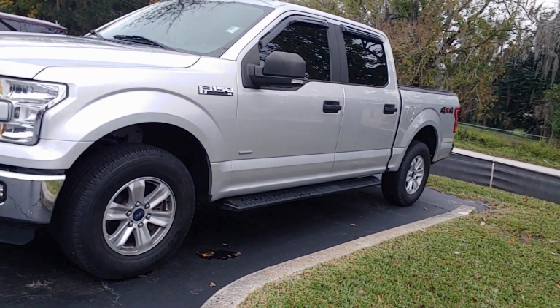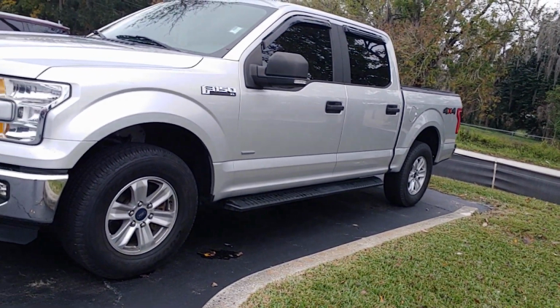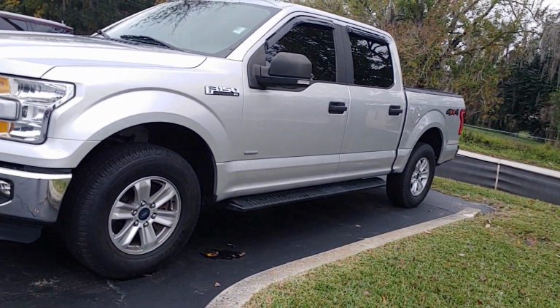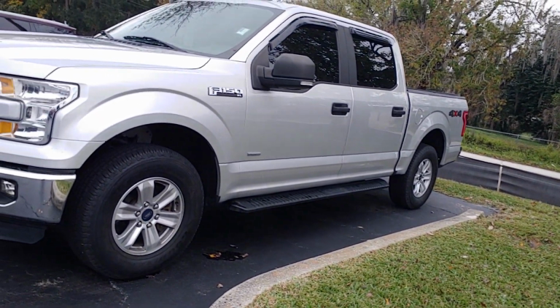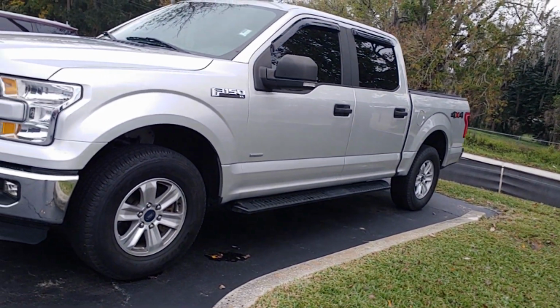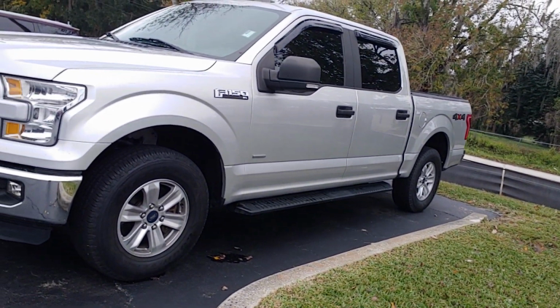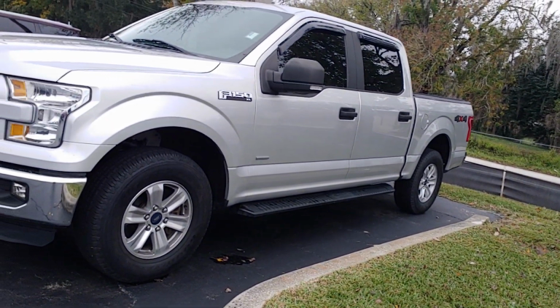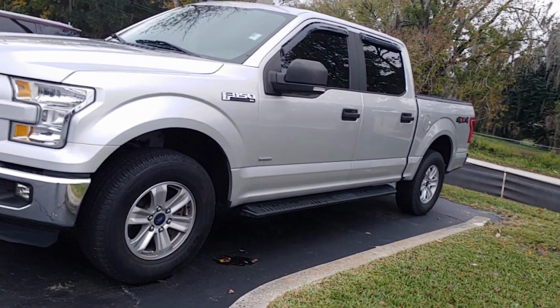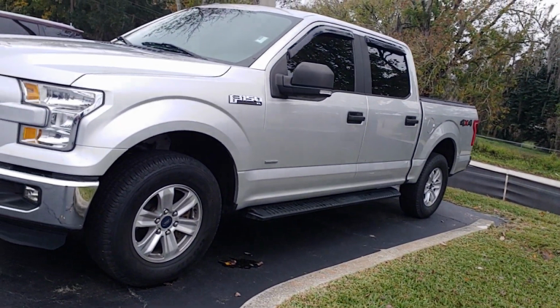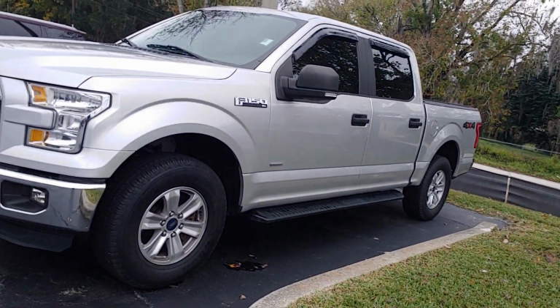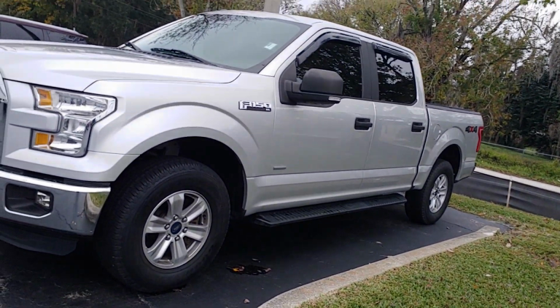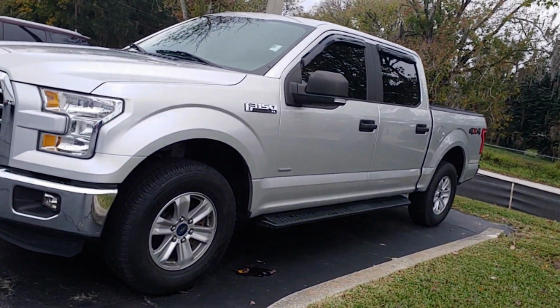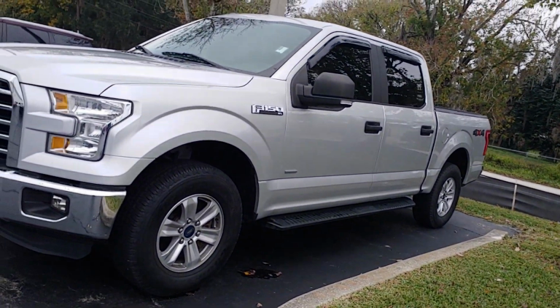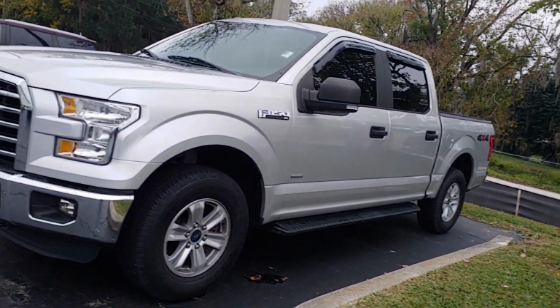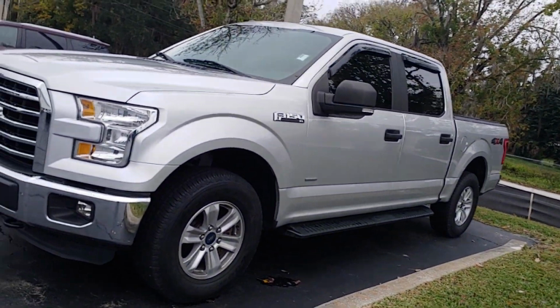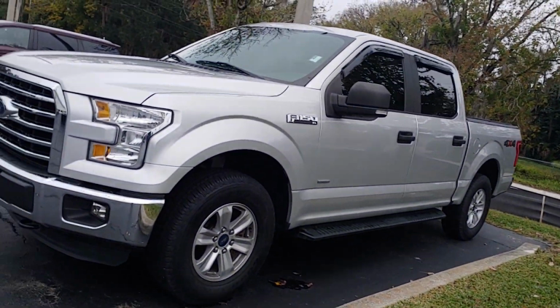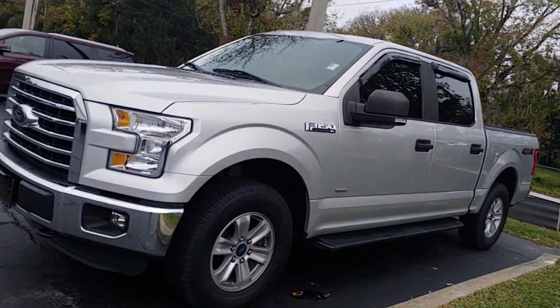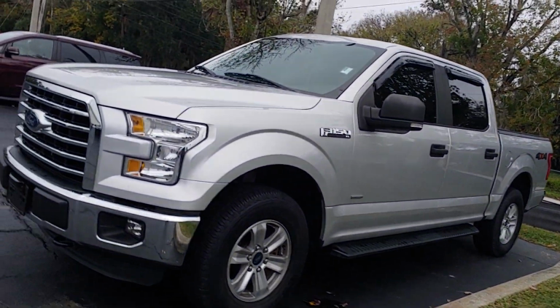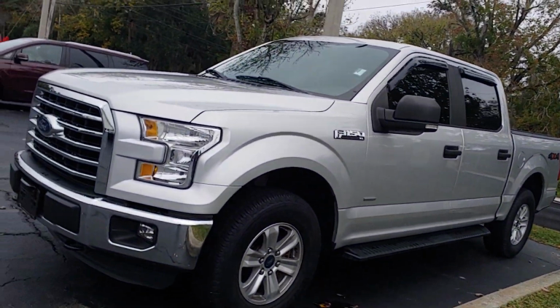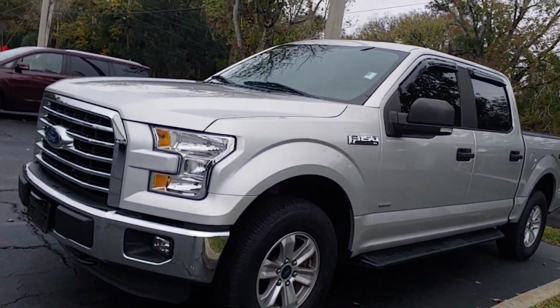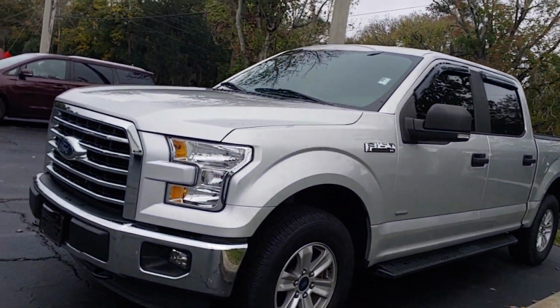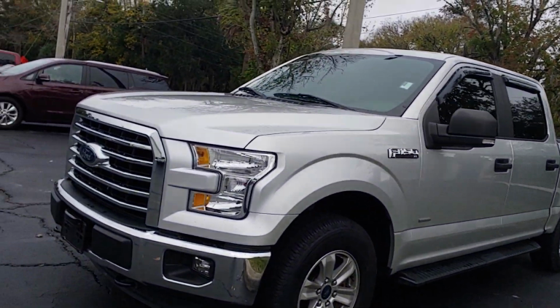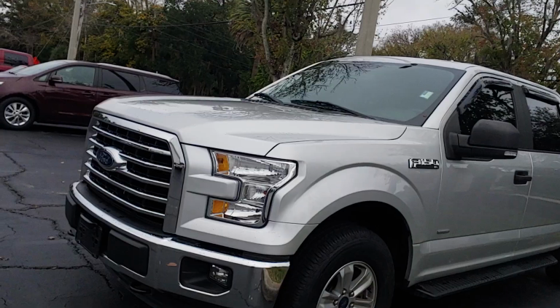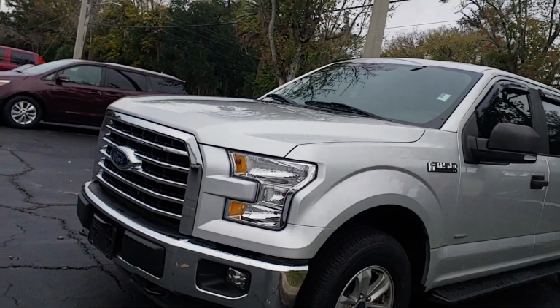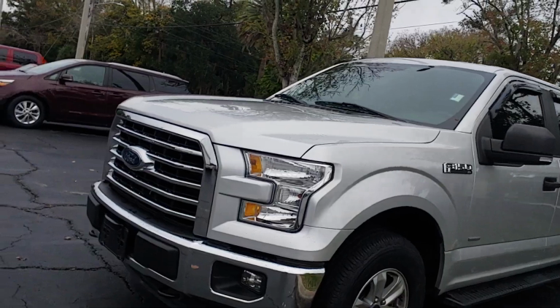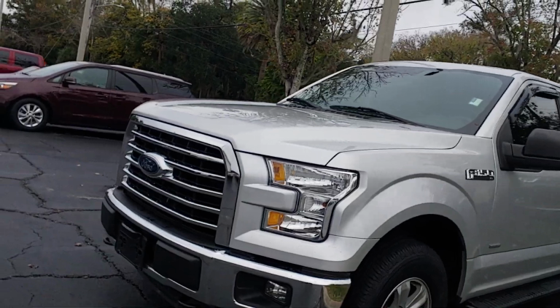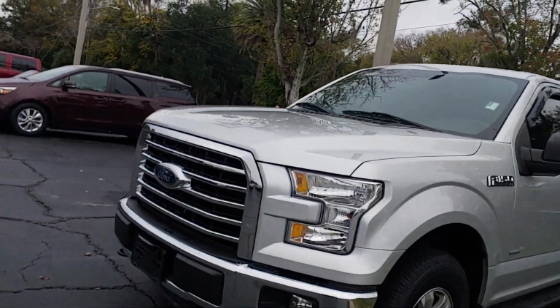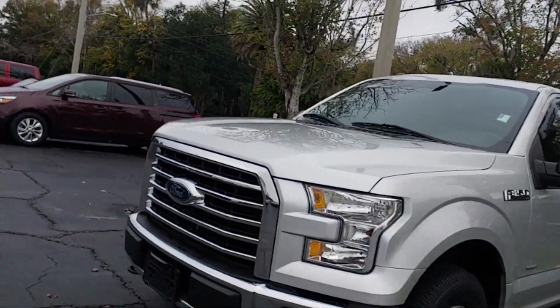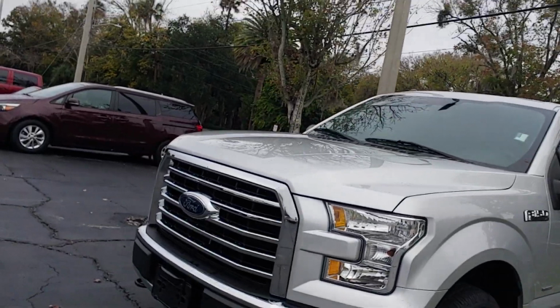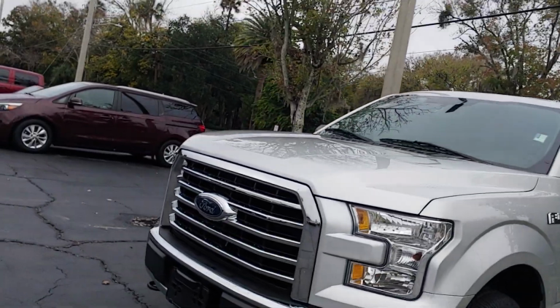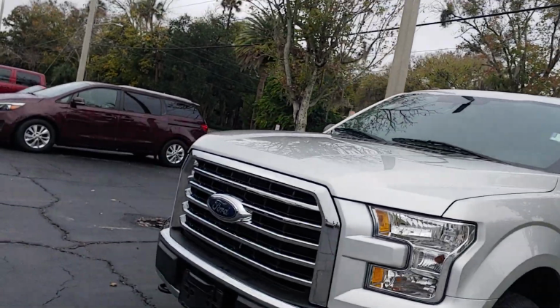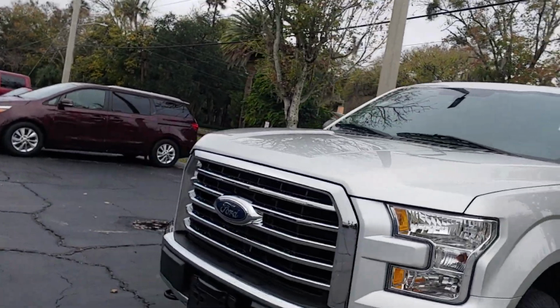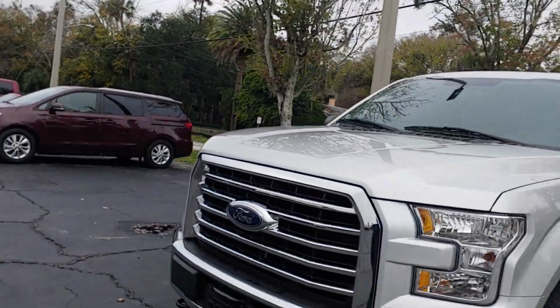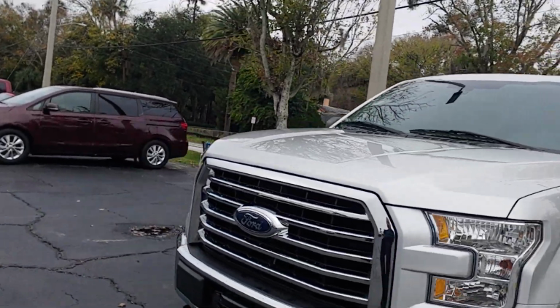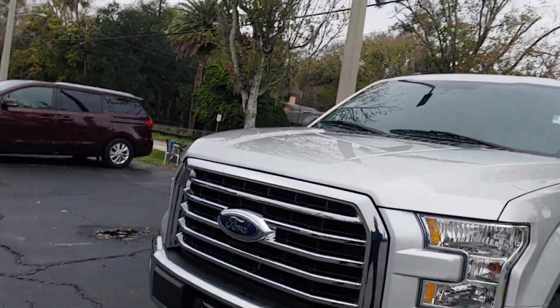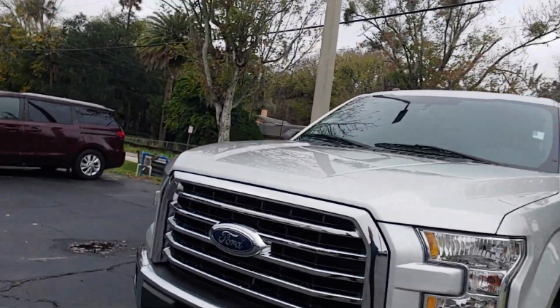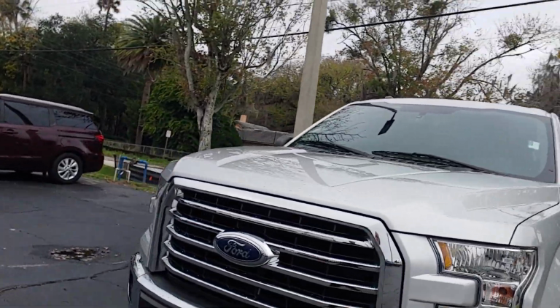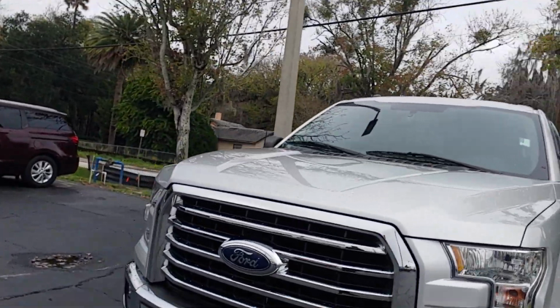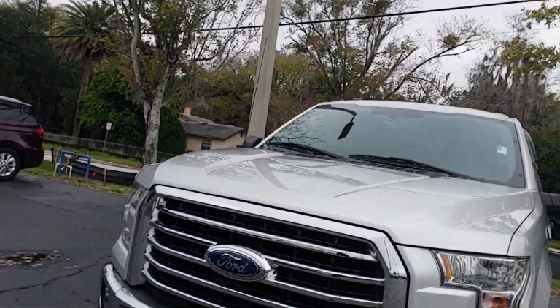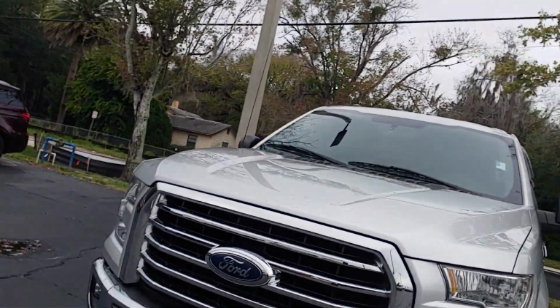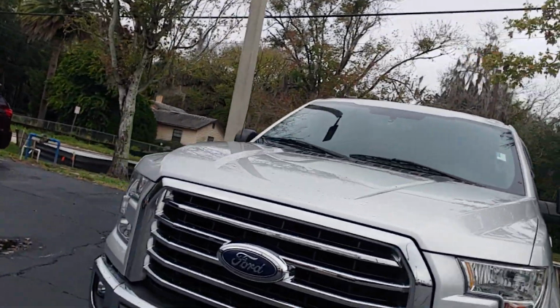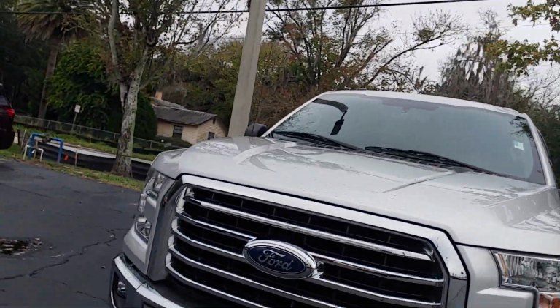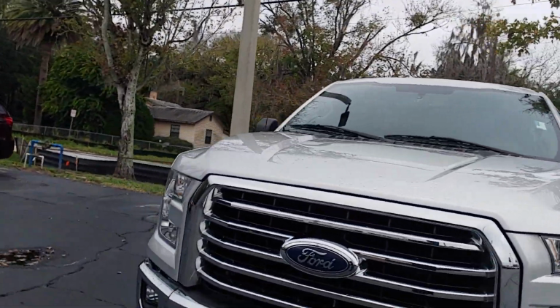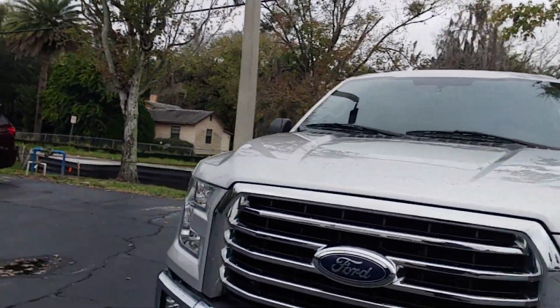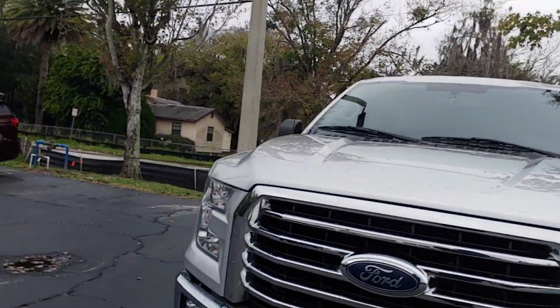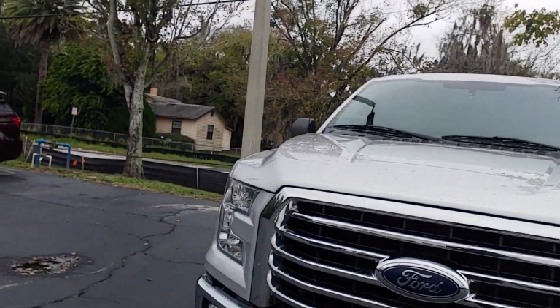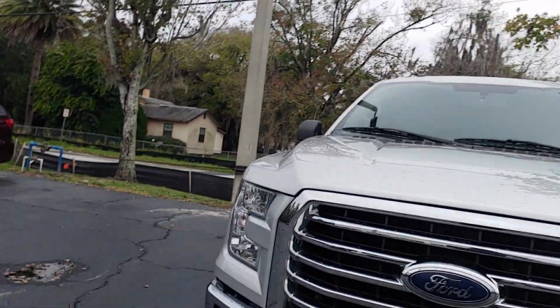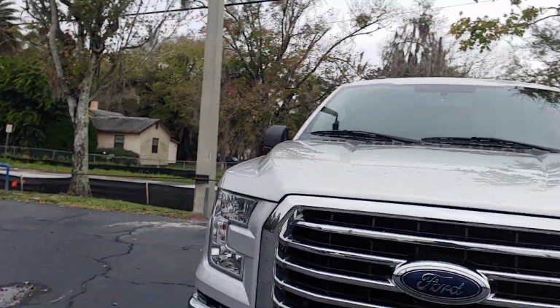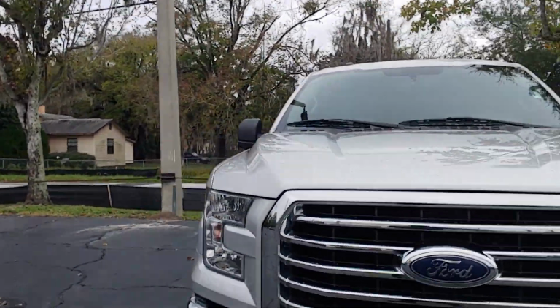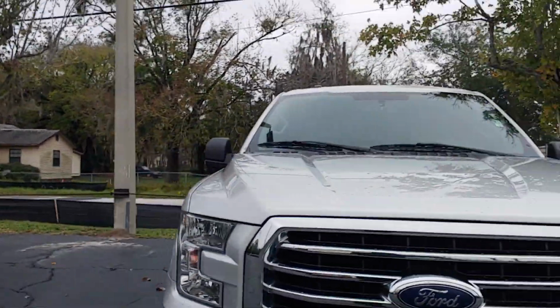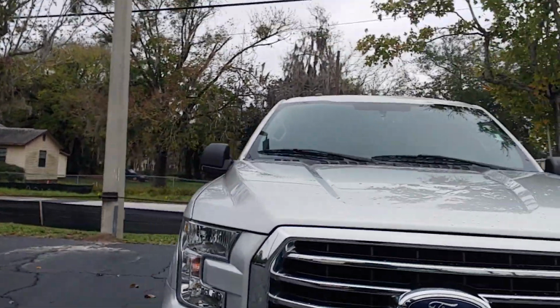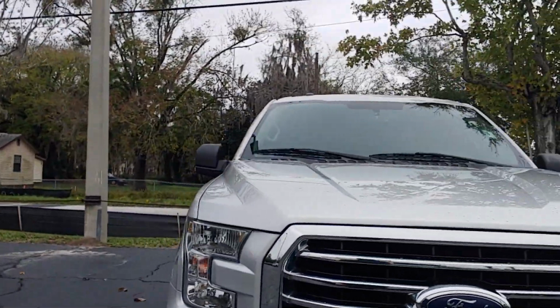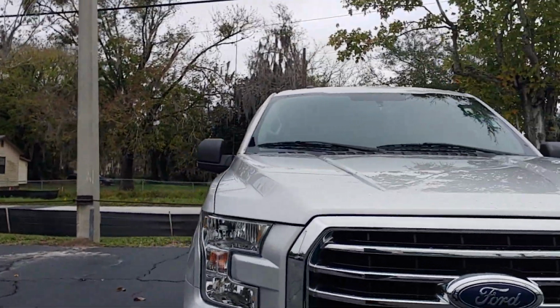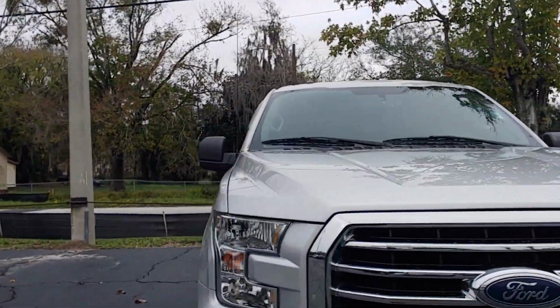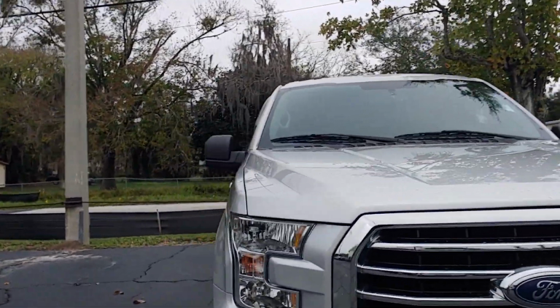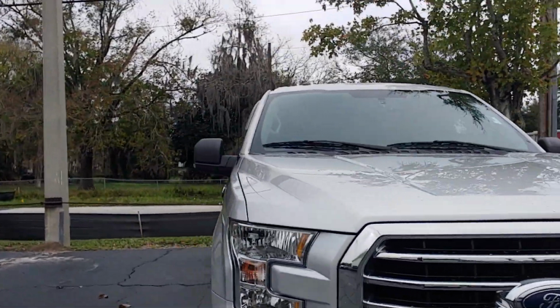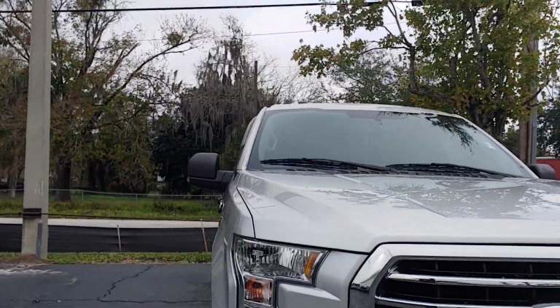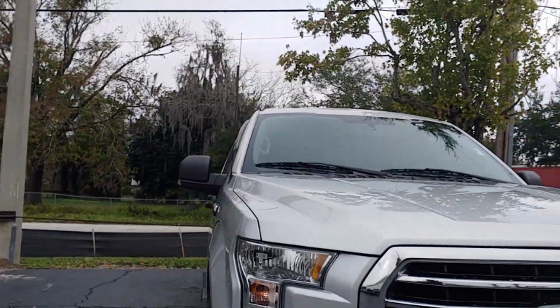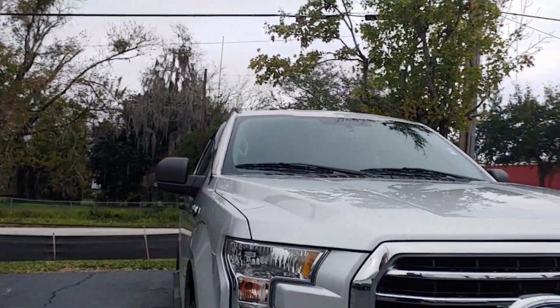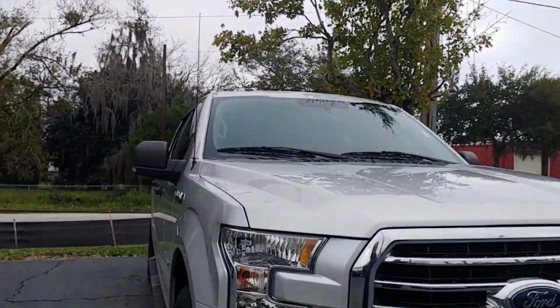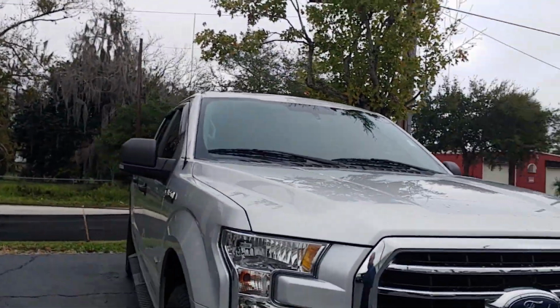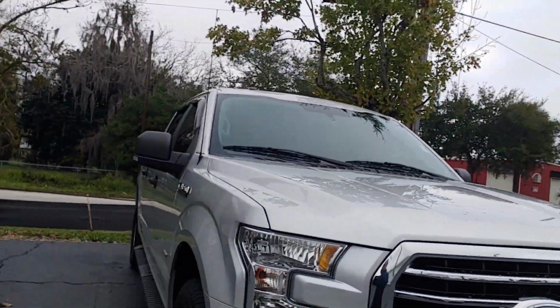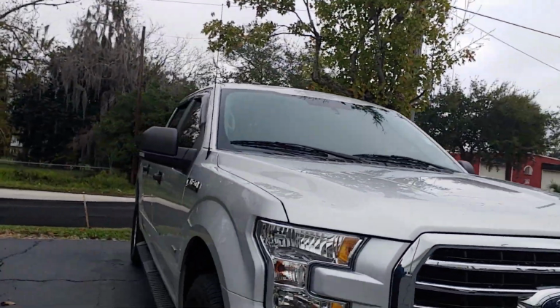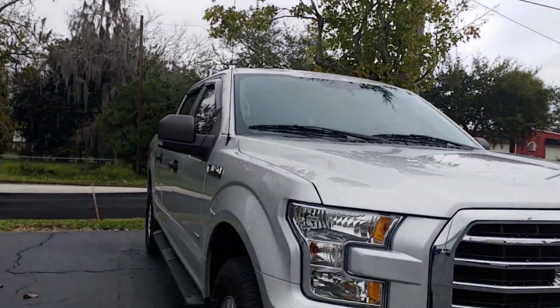You can see it's got the running board, it's the EcoBoost motor. It's got a soft tonneau cover on the rear.